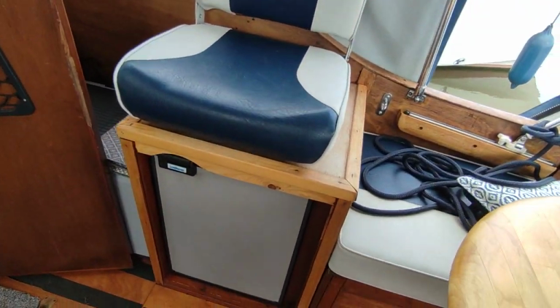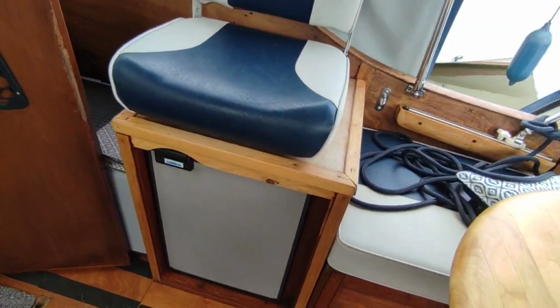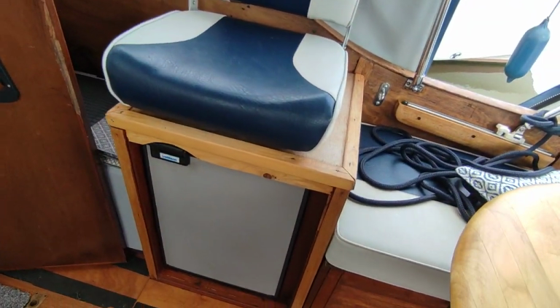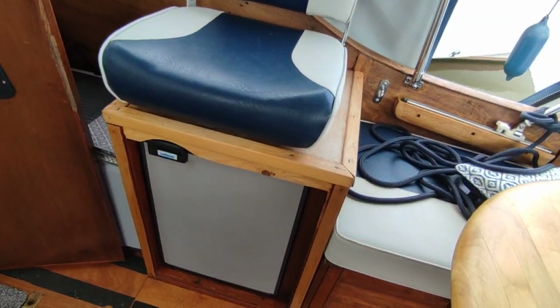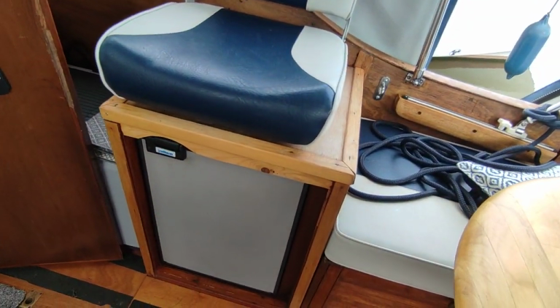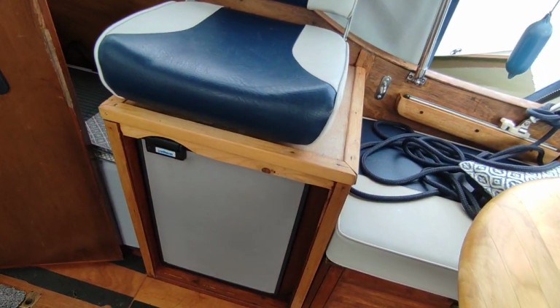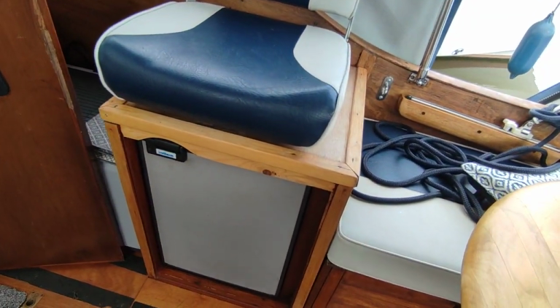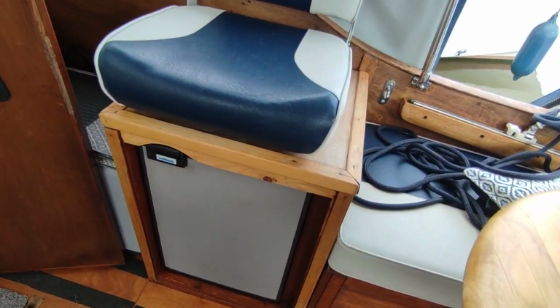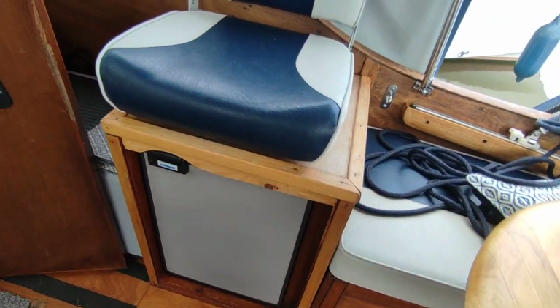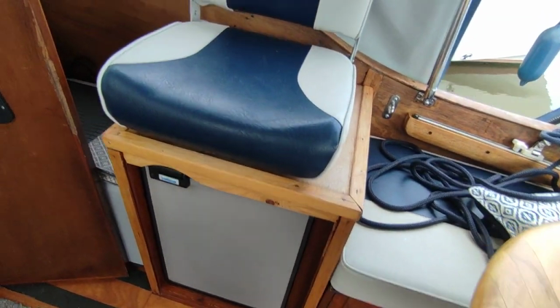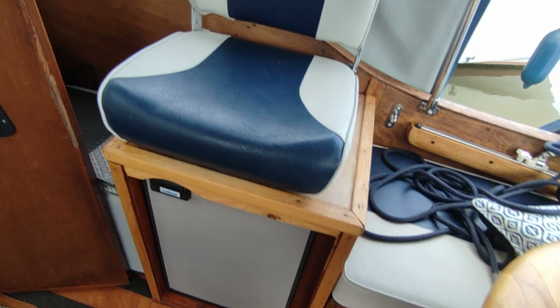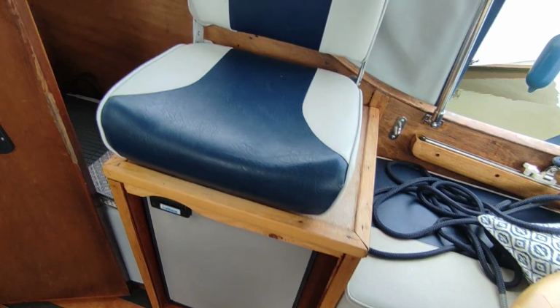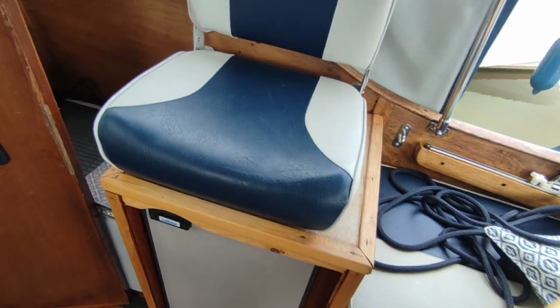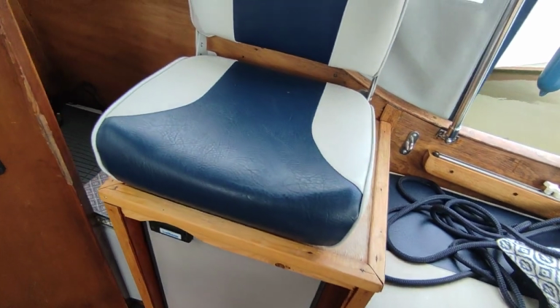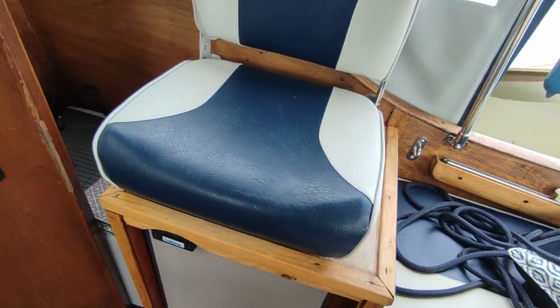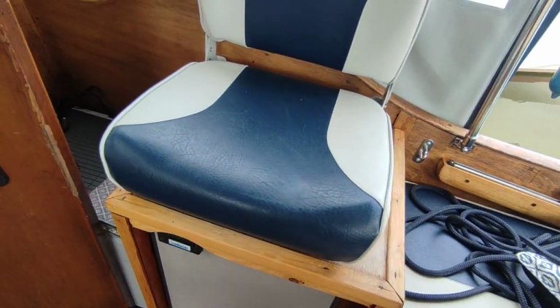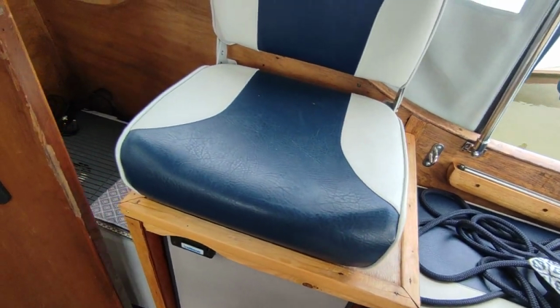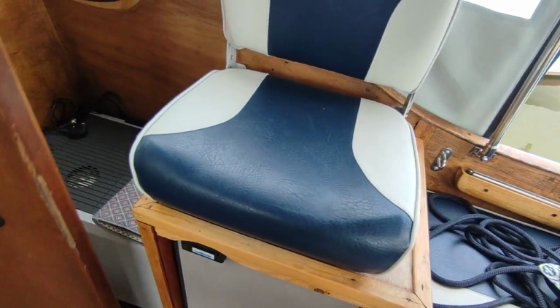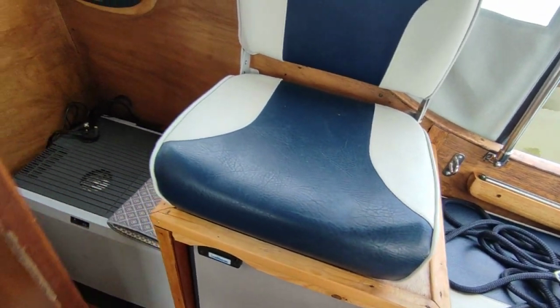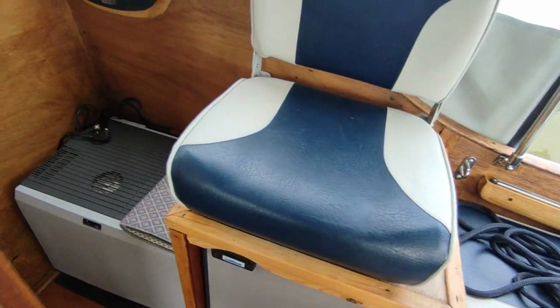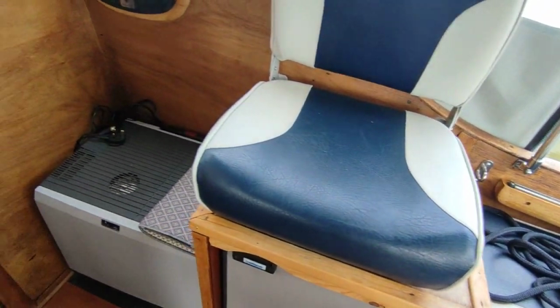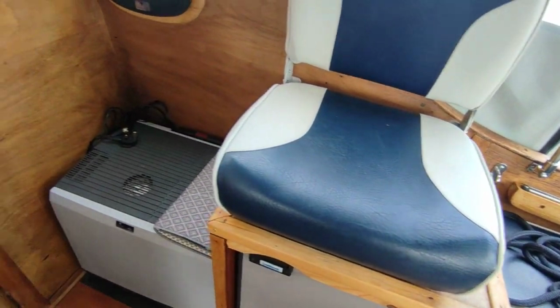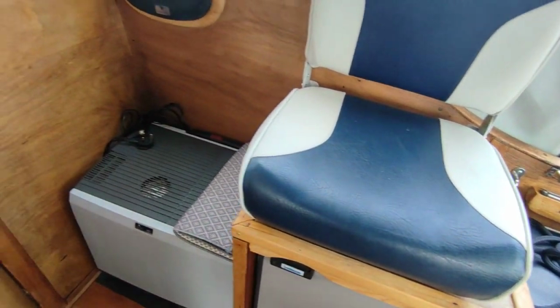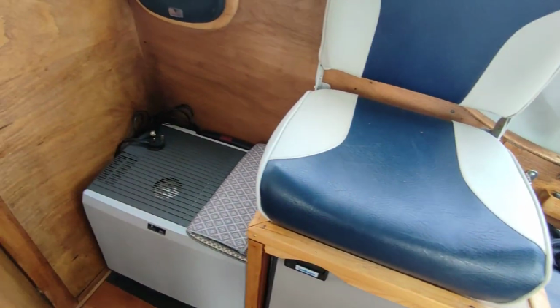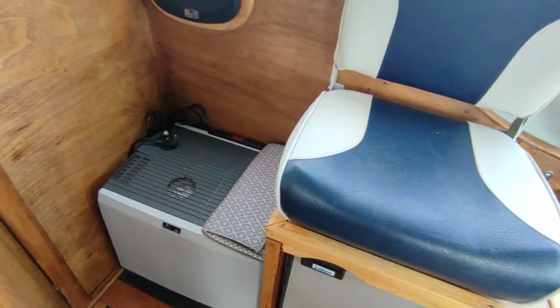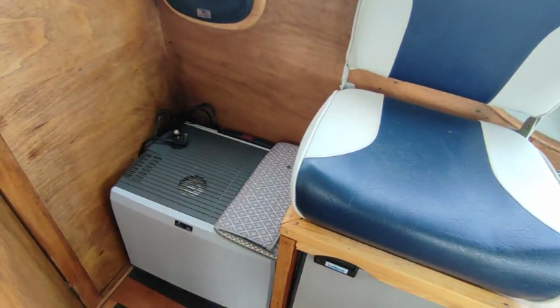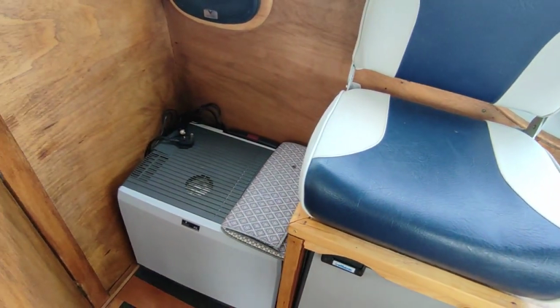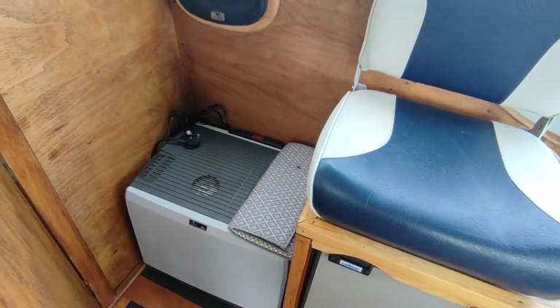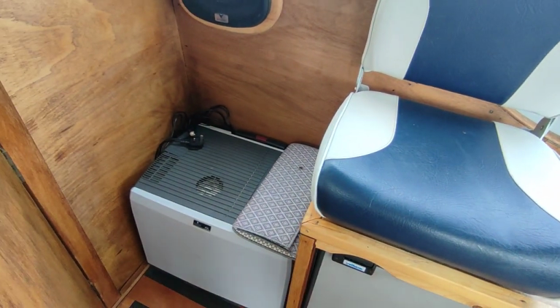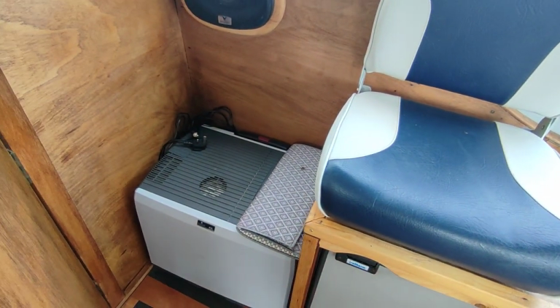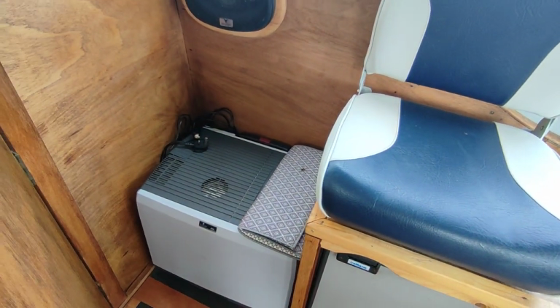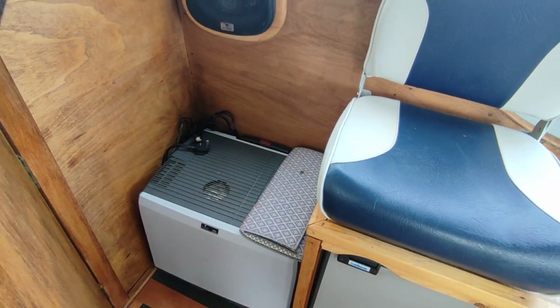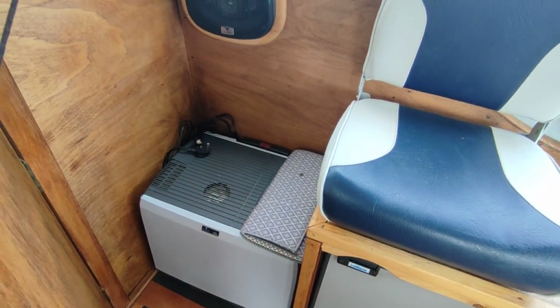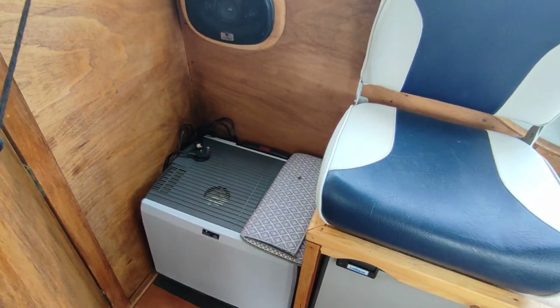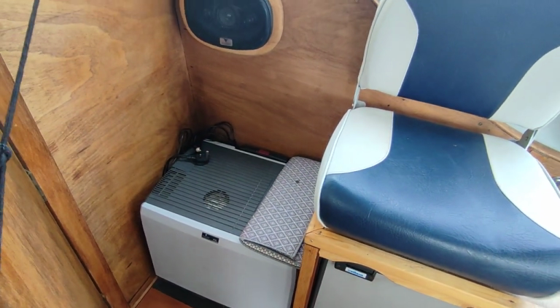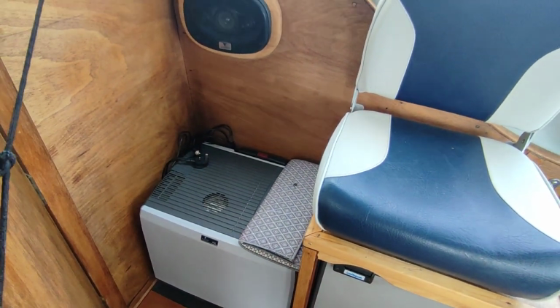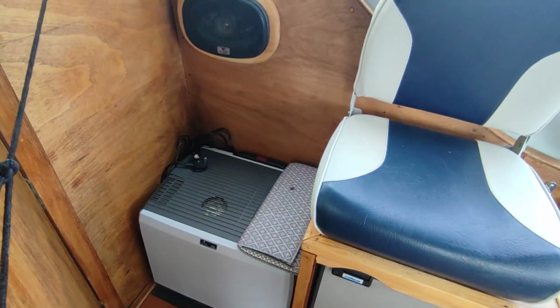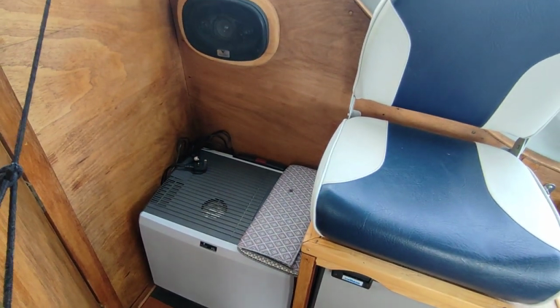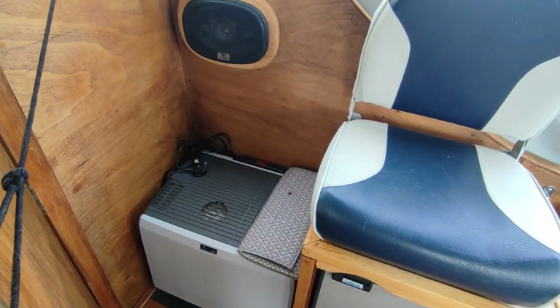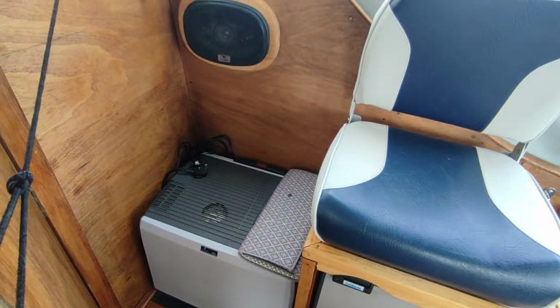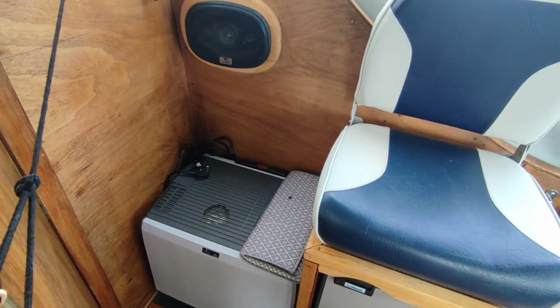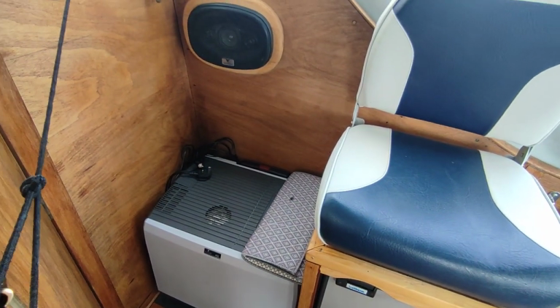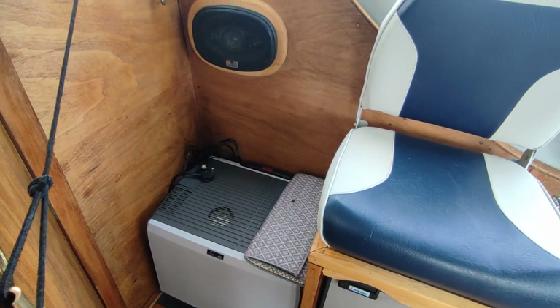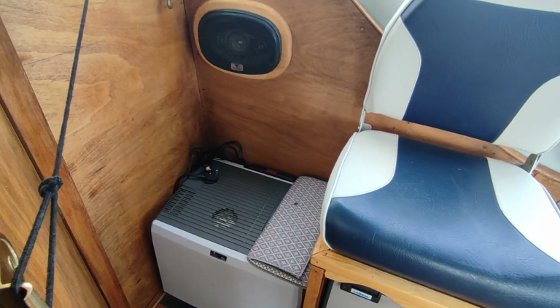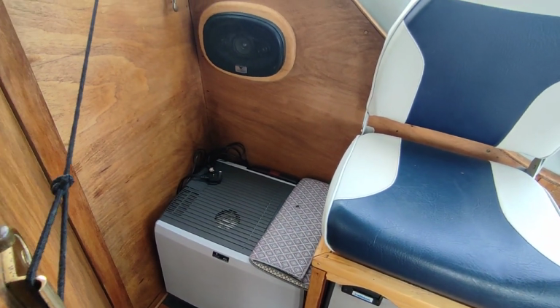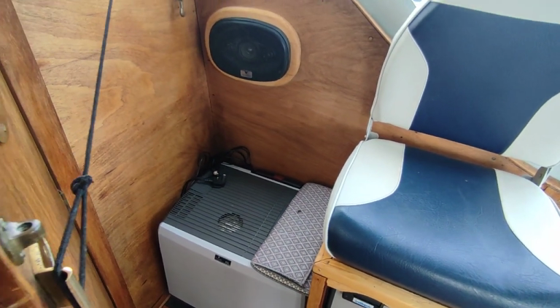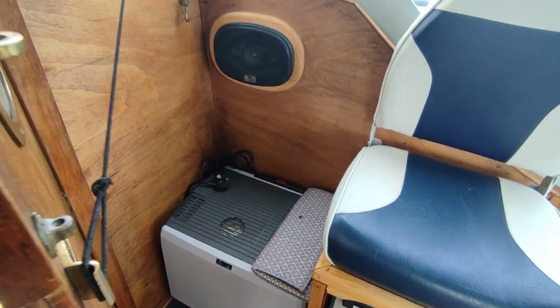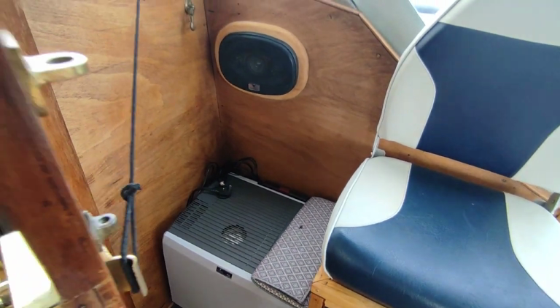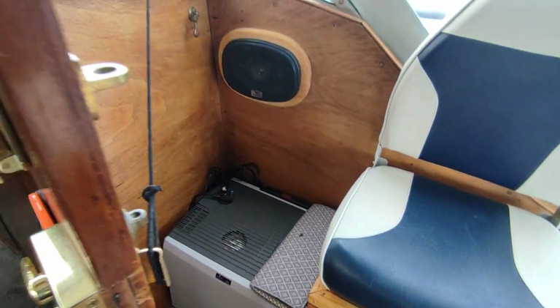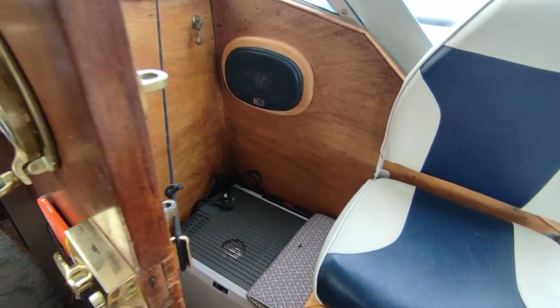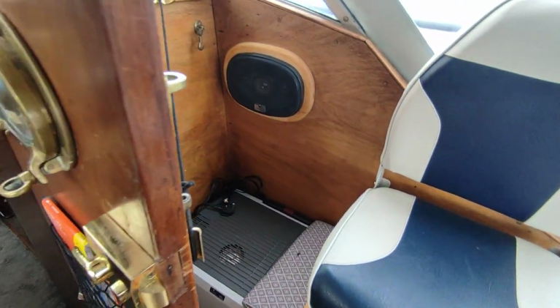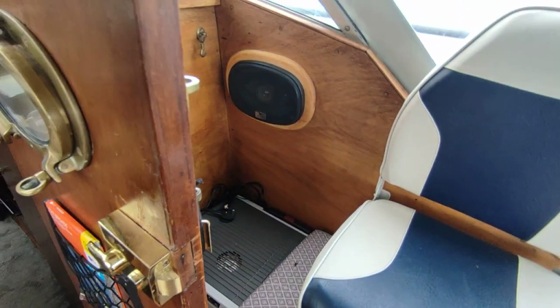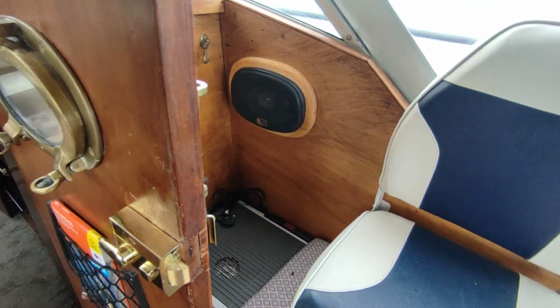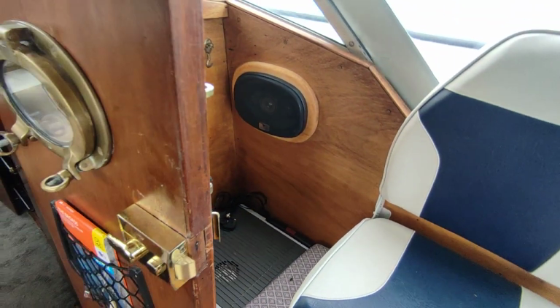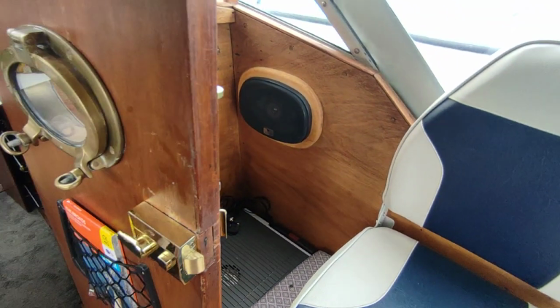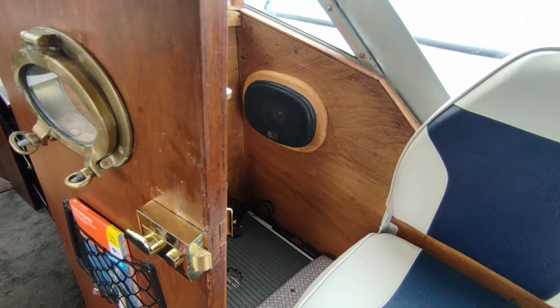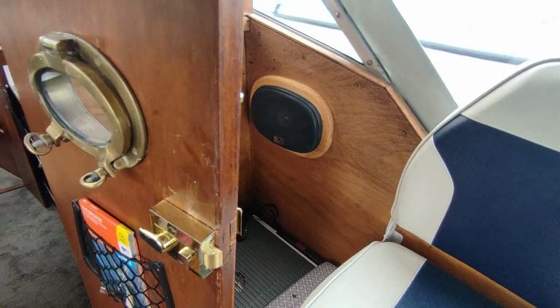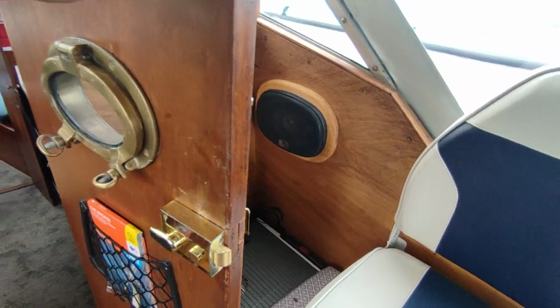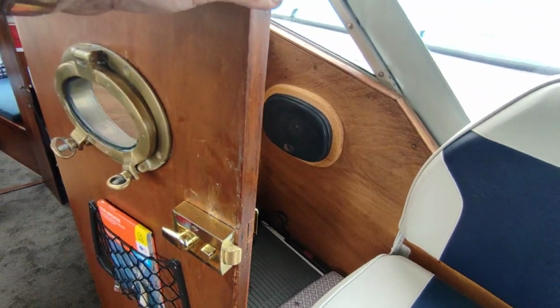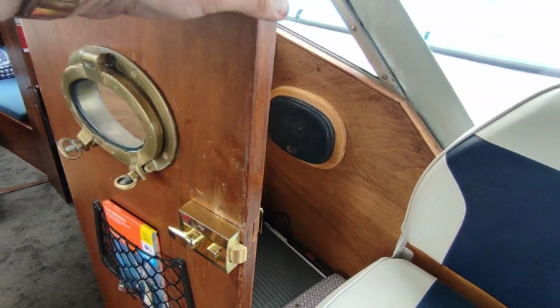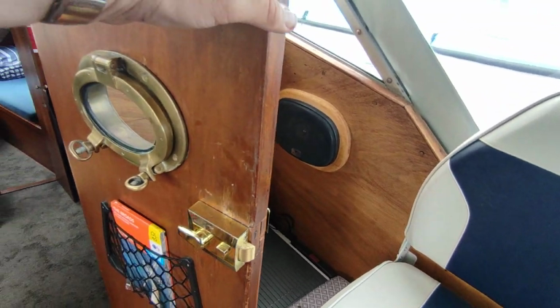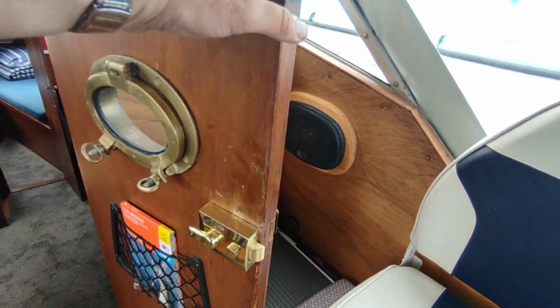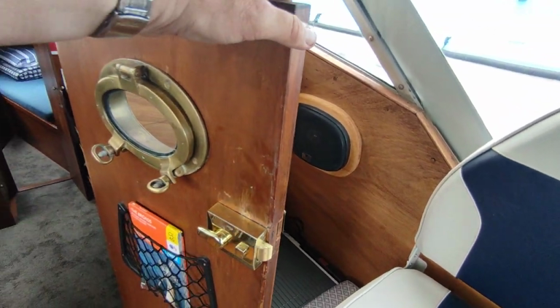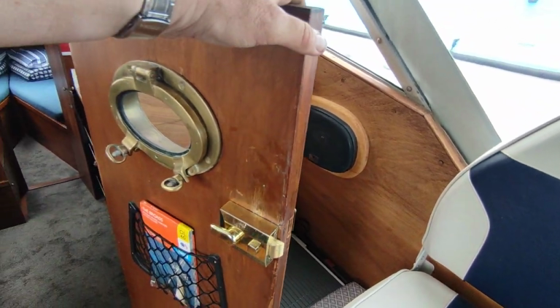Nice and slim fridge here. There's an additional cooler unit — electric and 12-volt. The boat does have shore power.